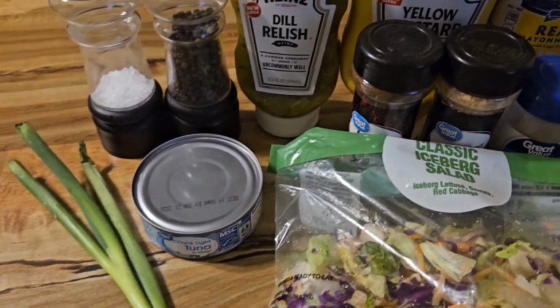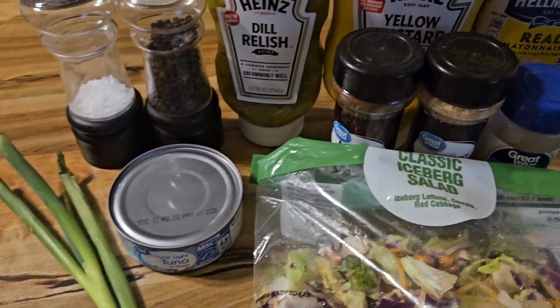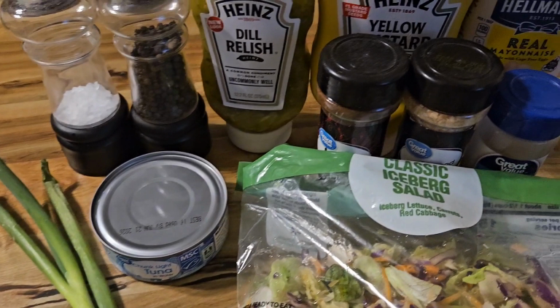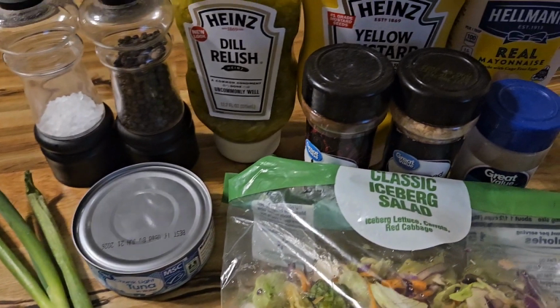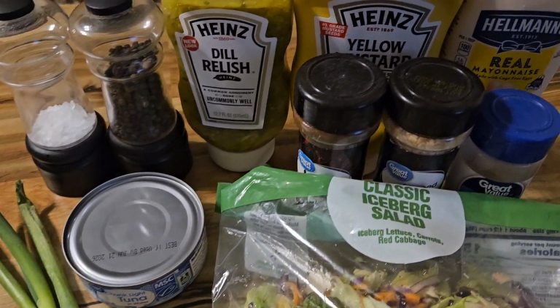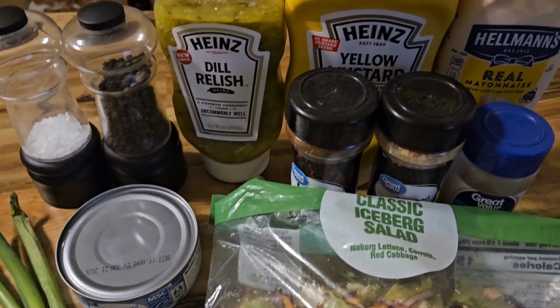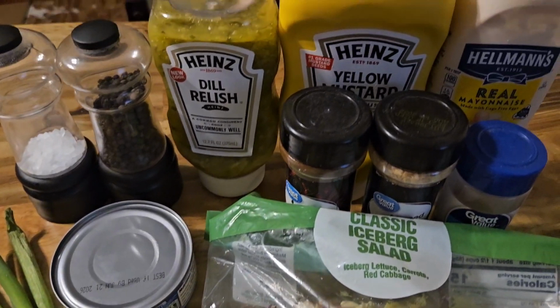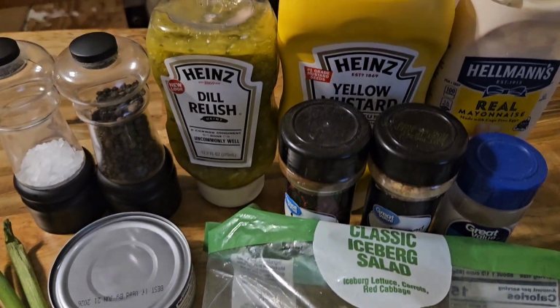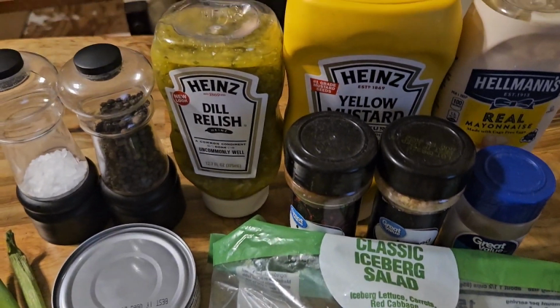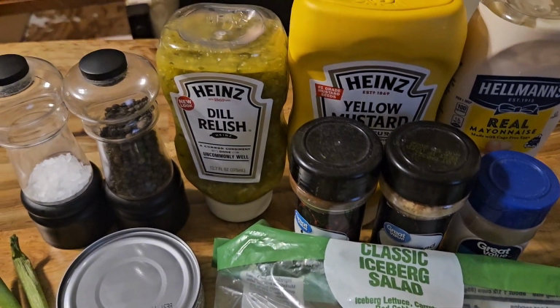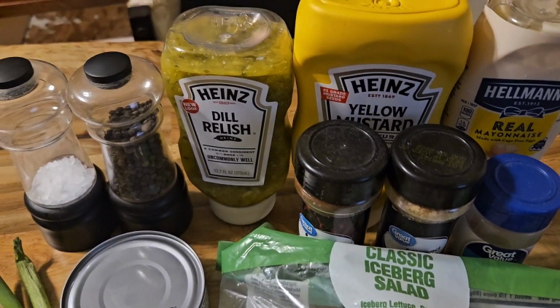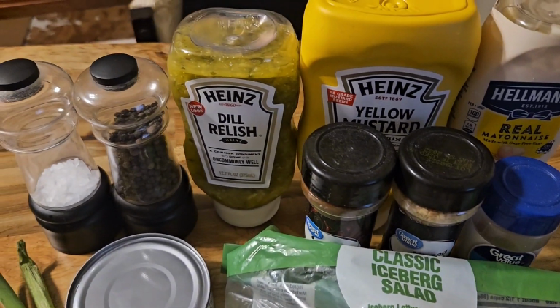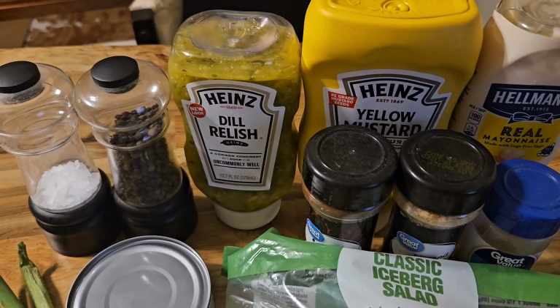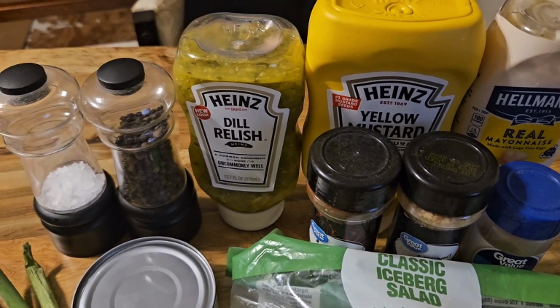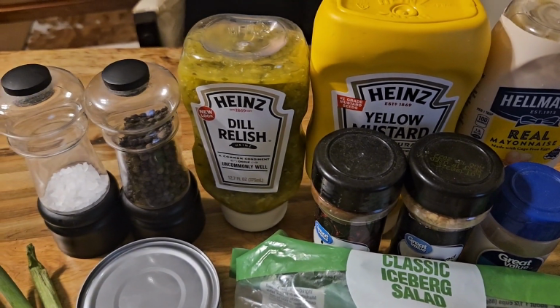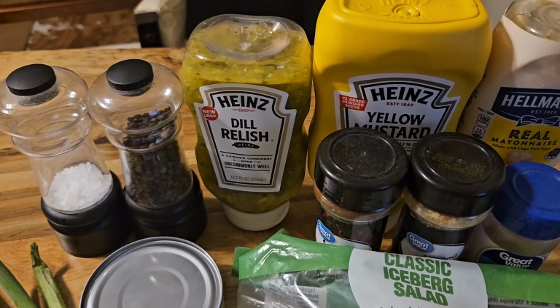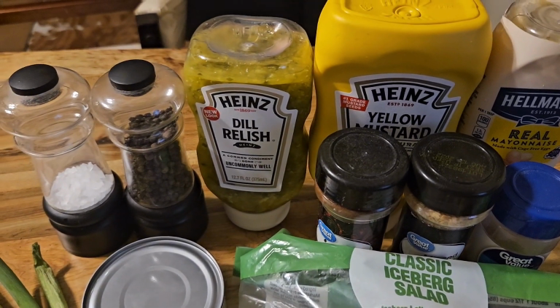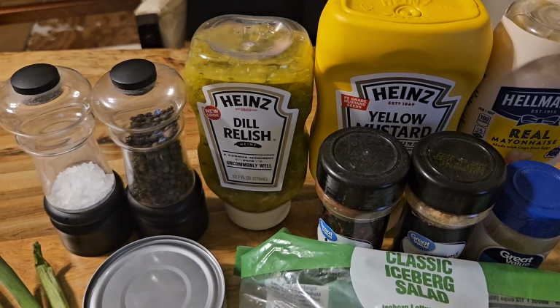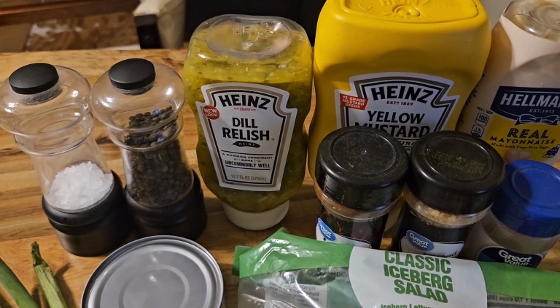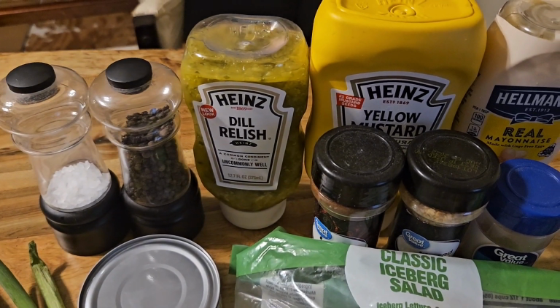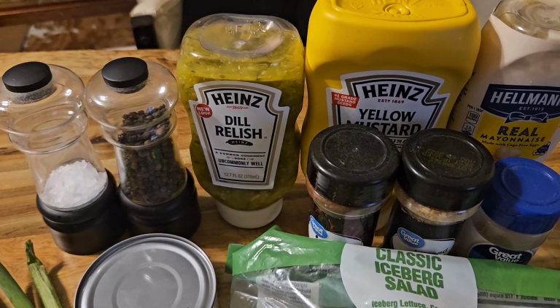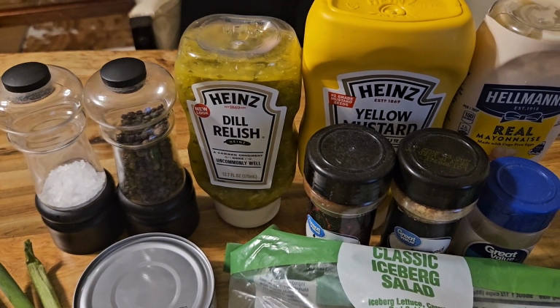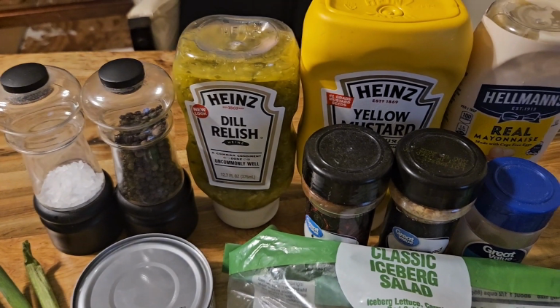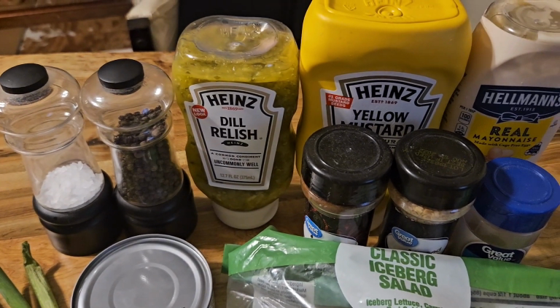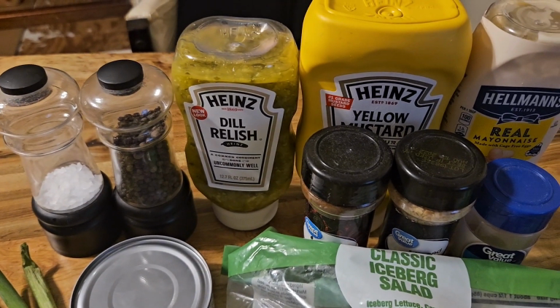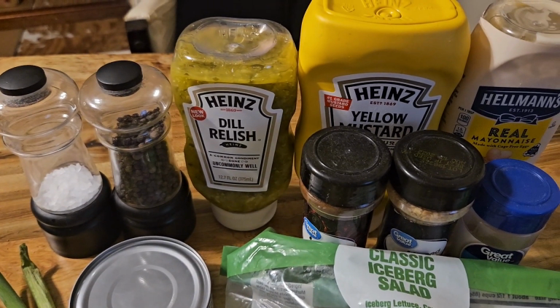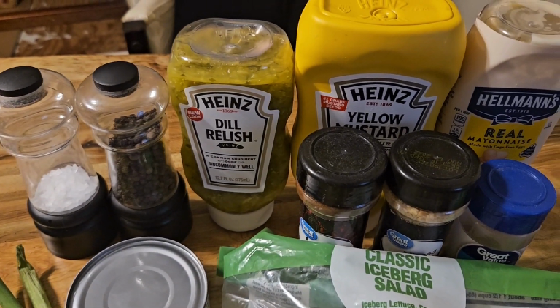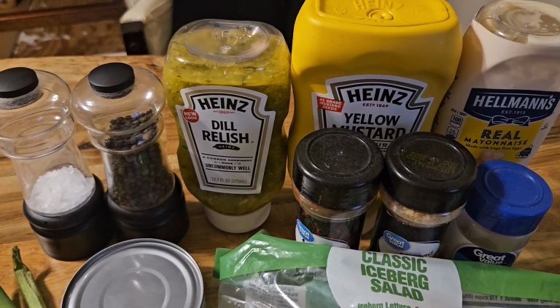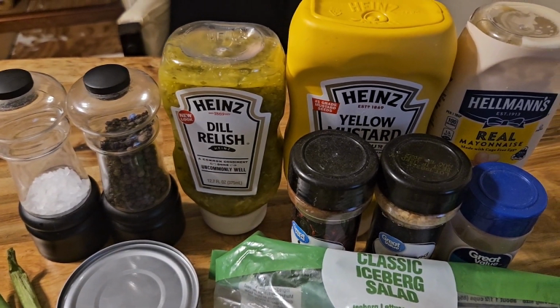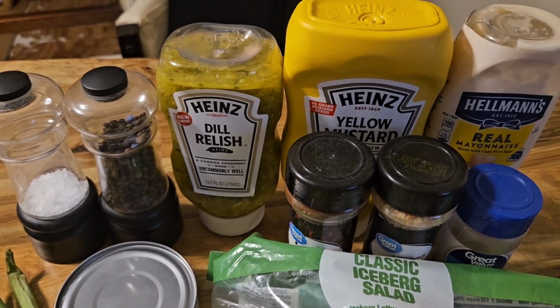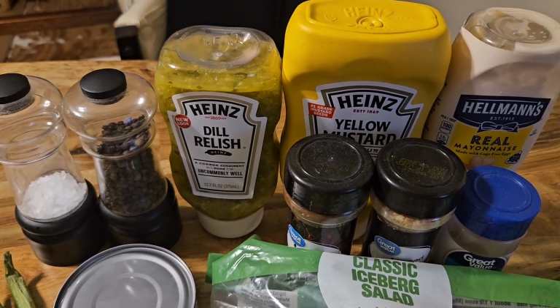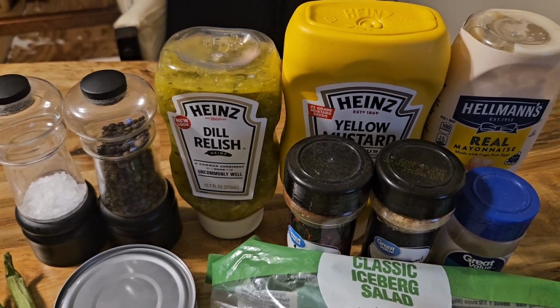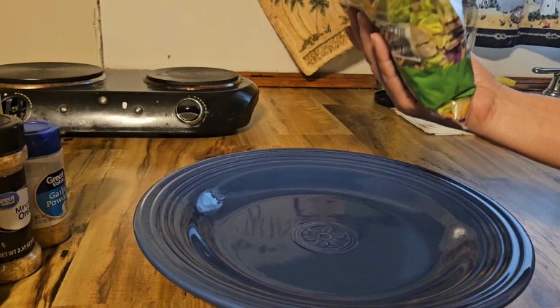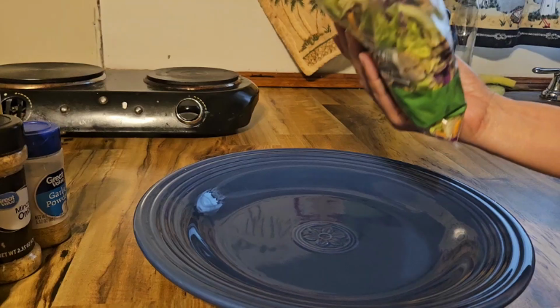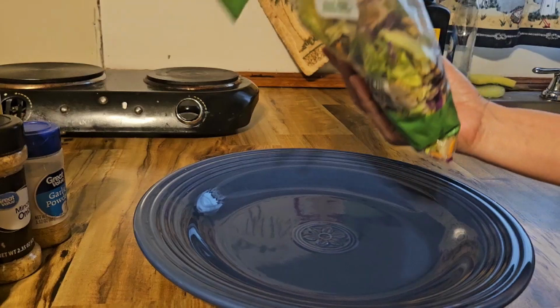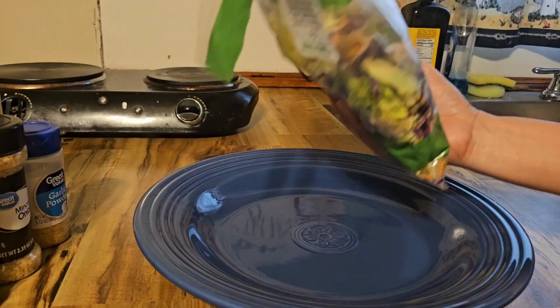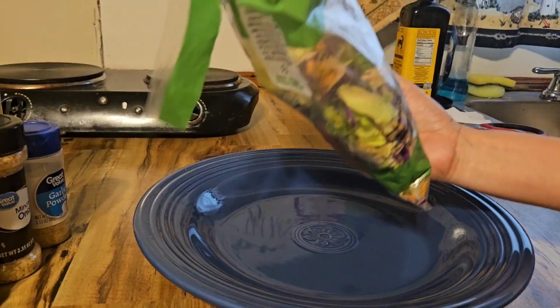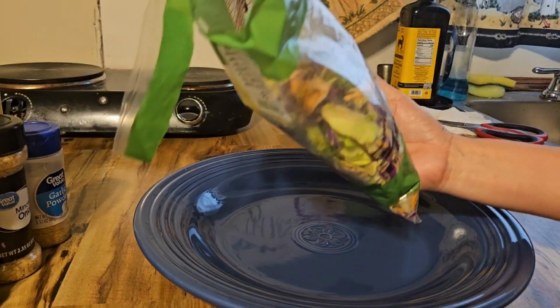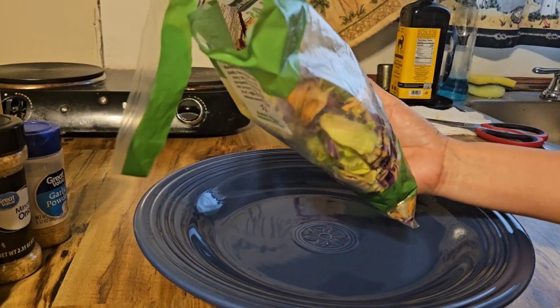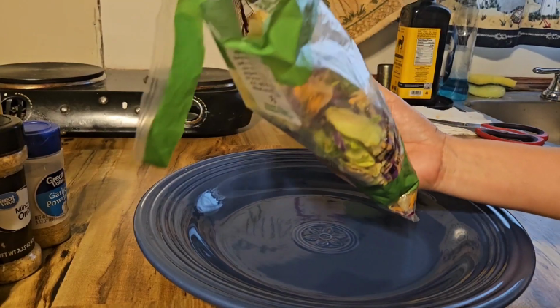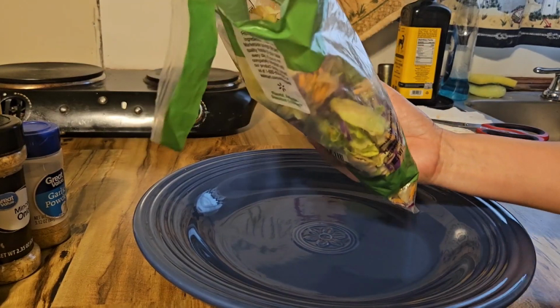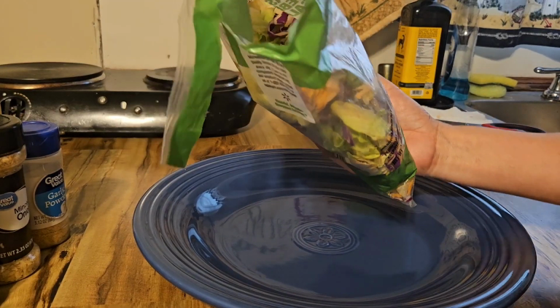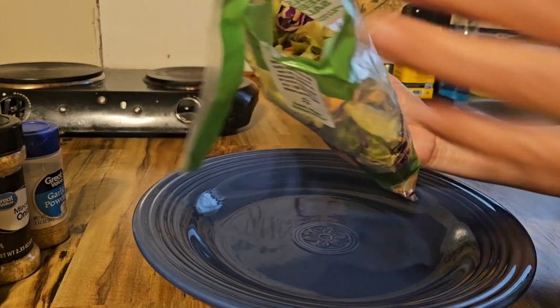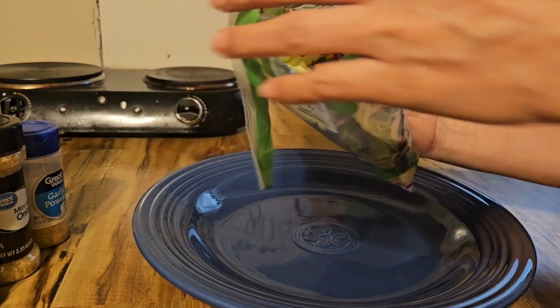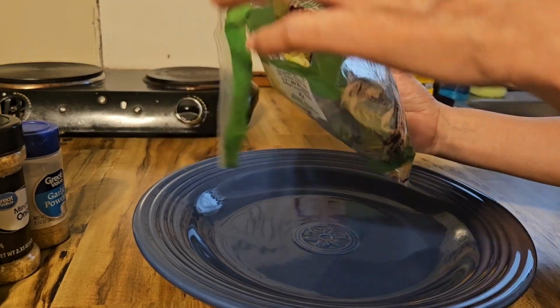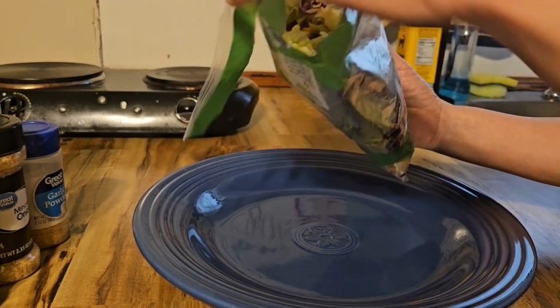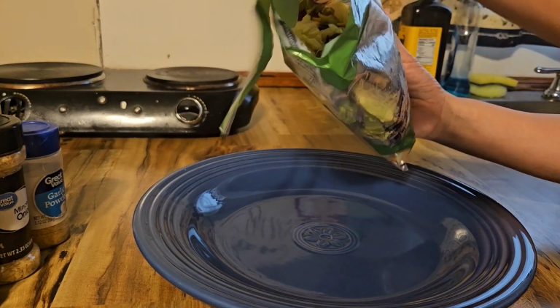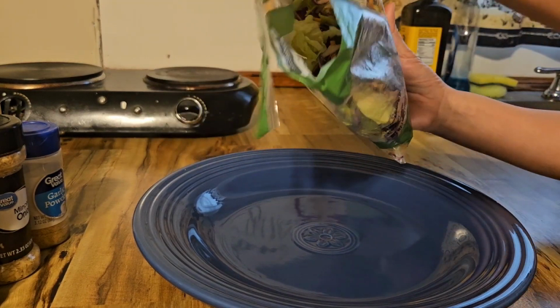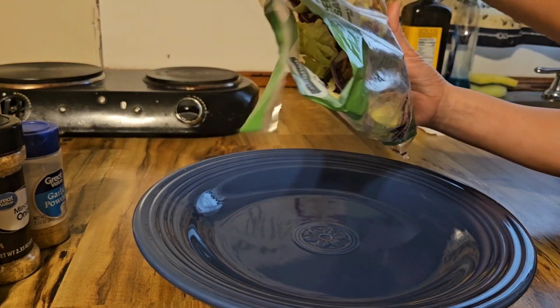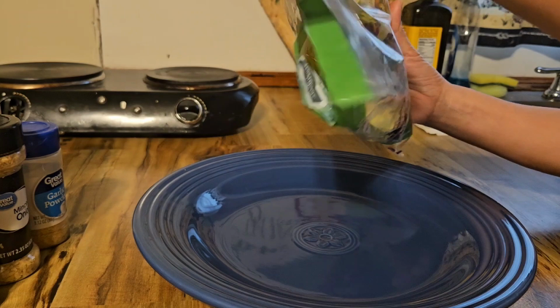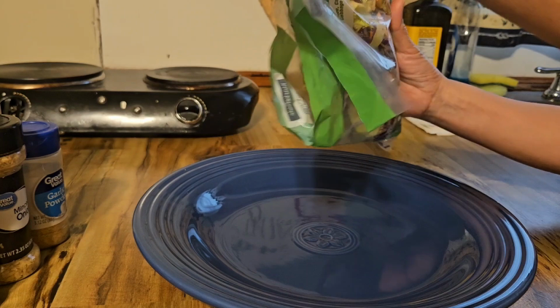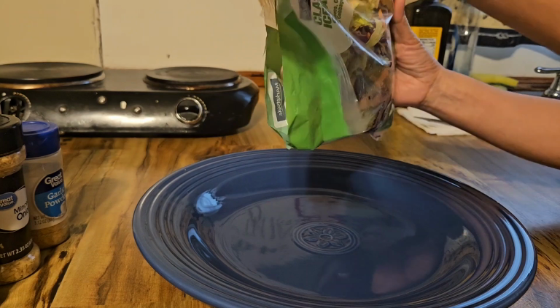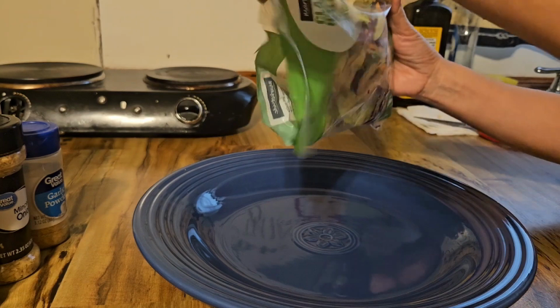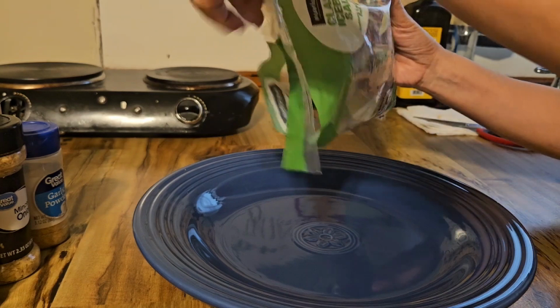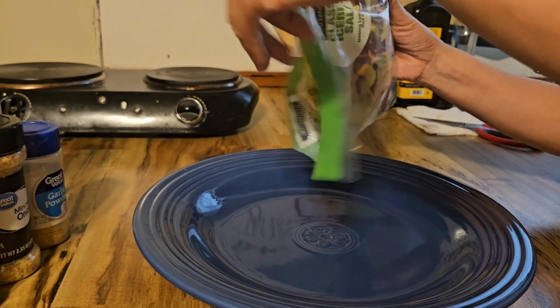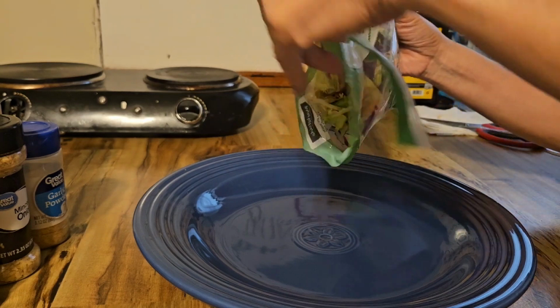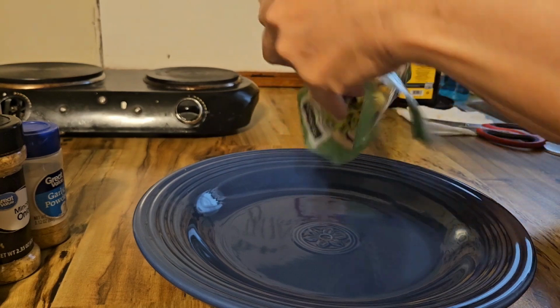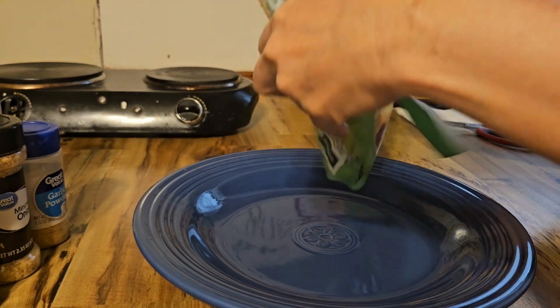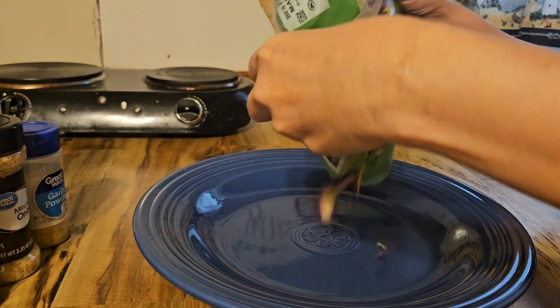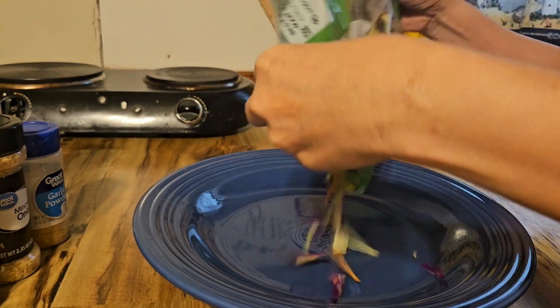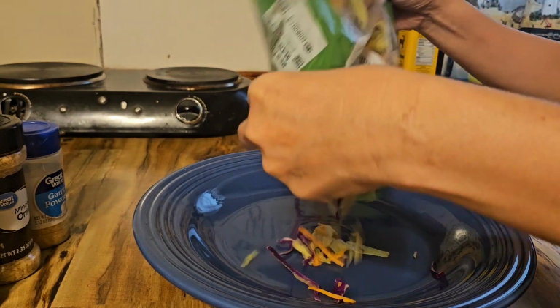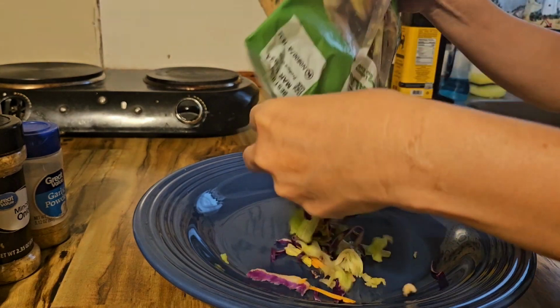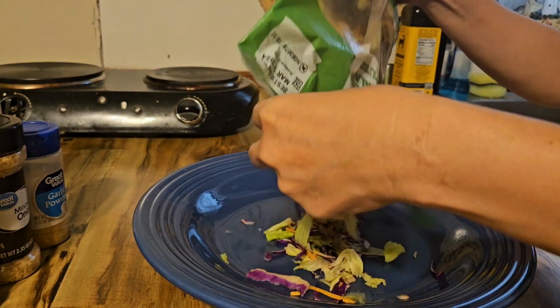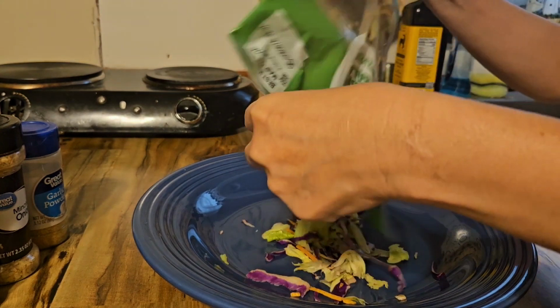I've got my ingredients. Use this salad. Mix salad.